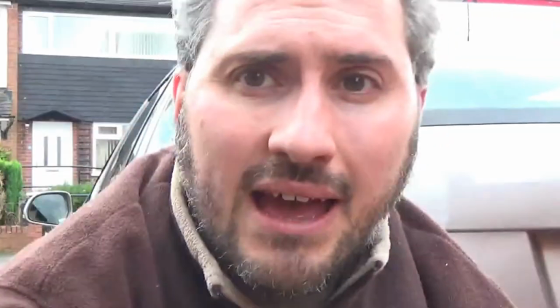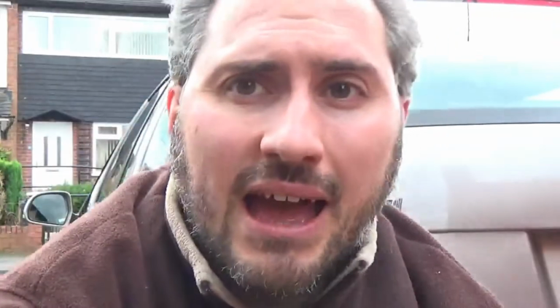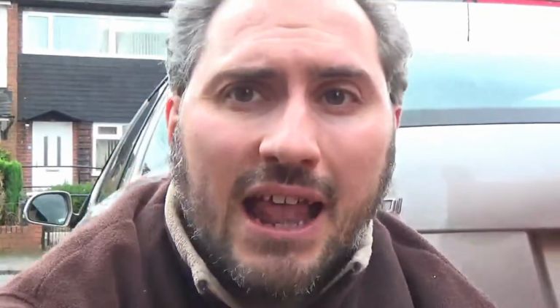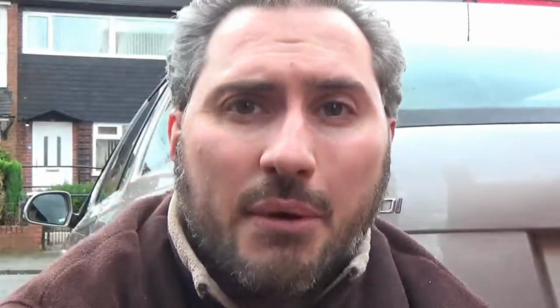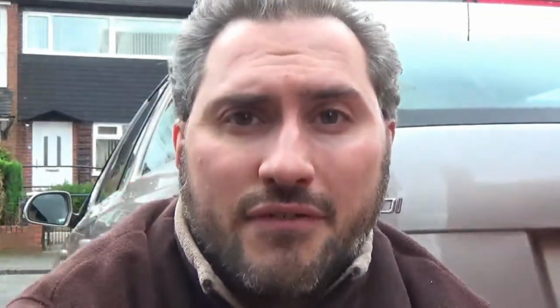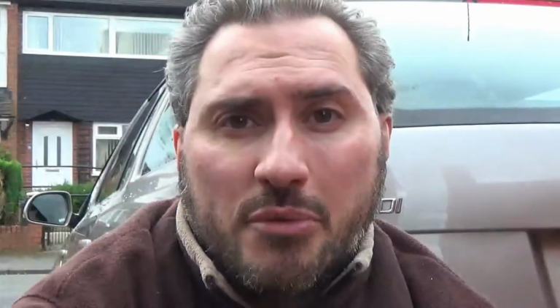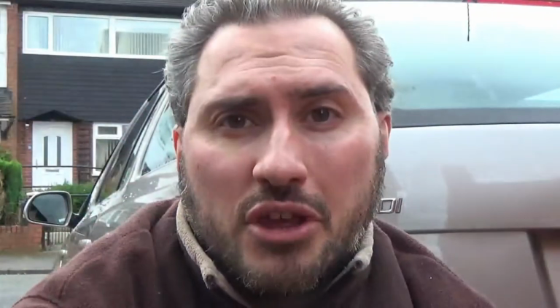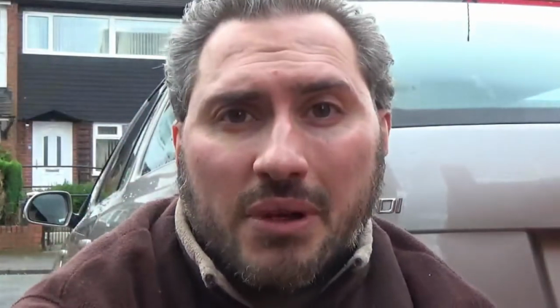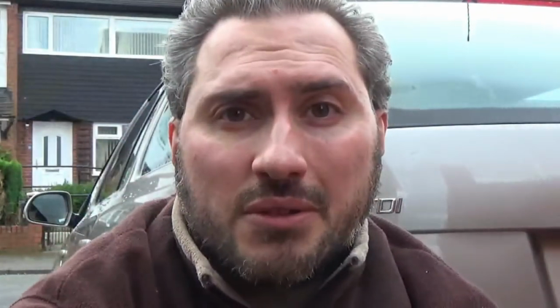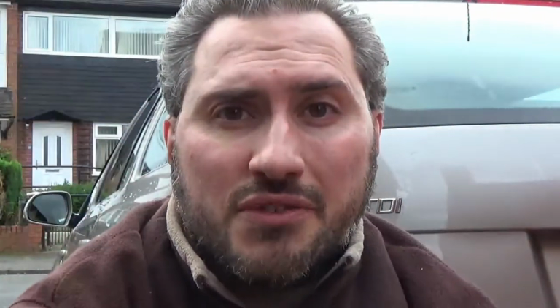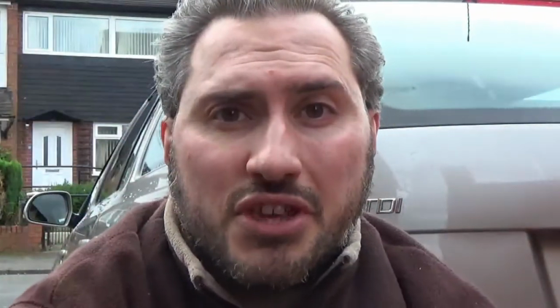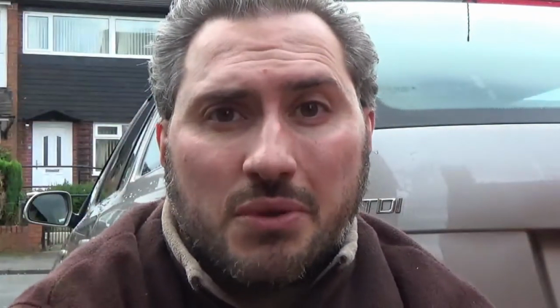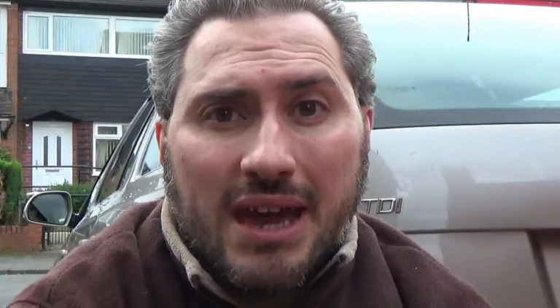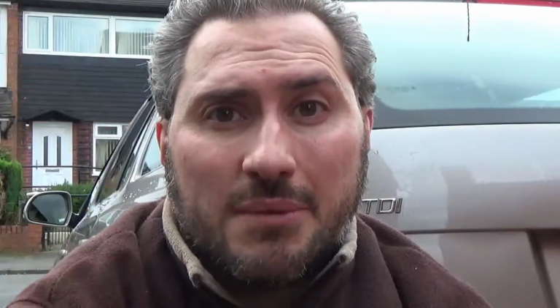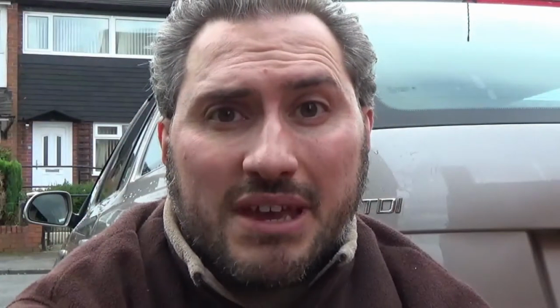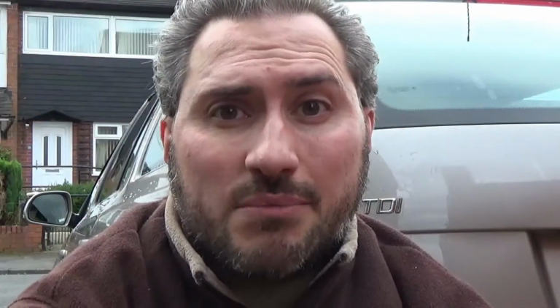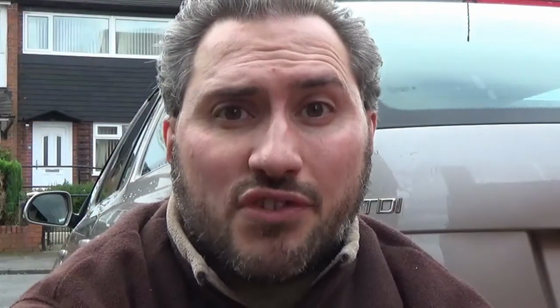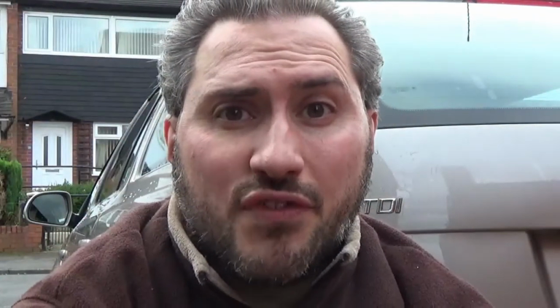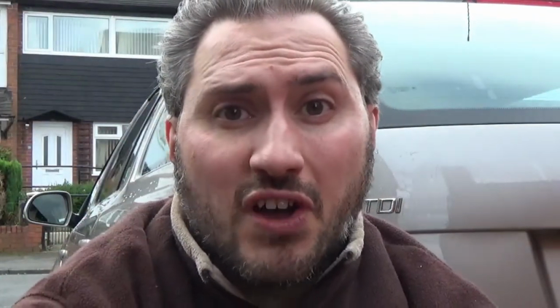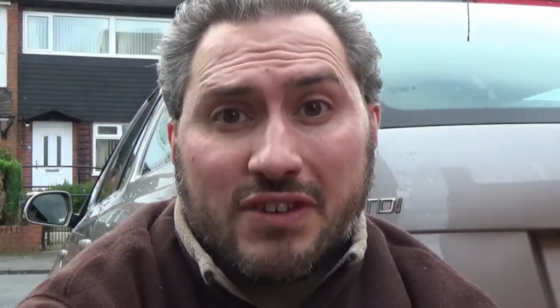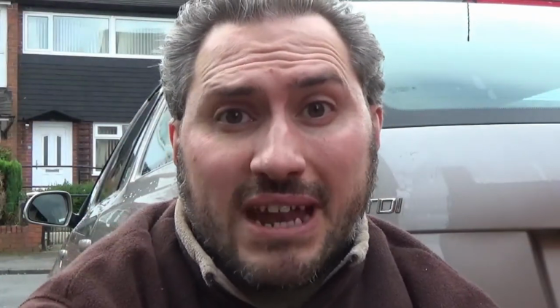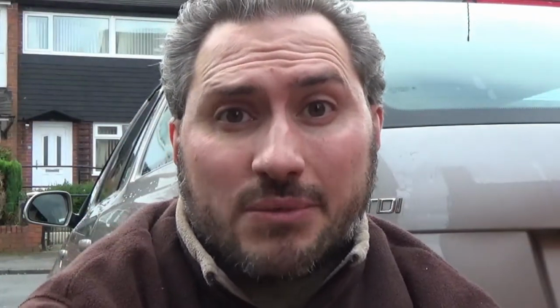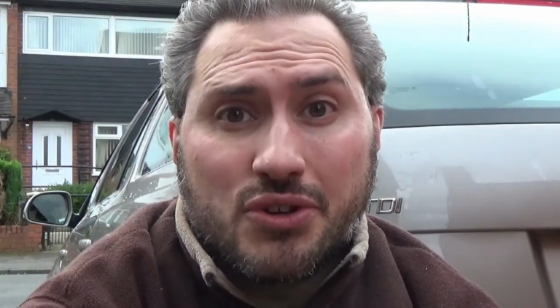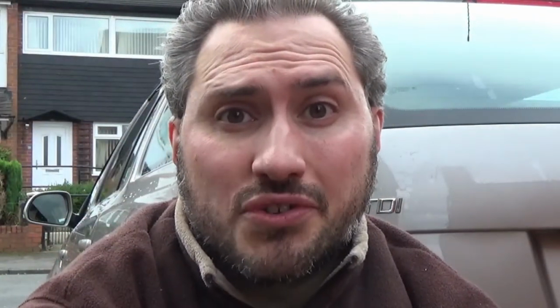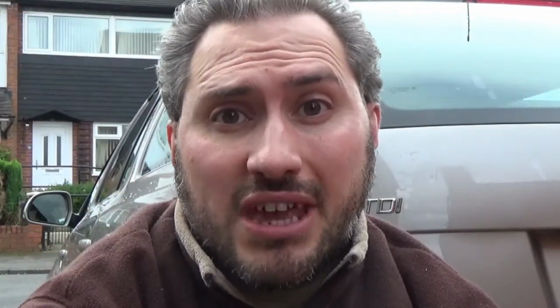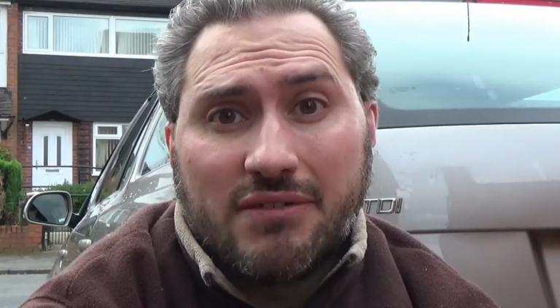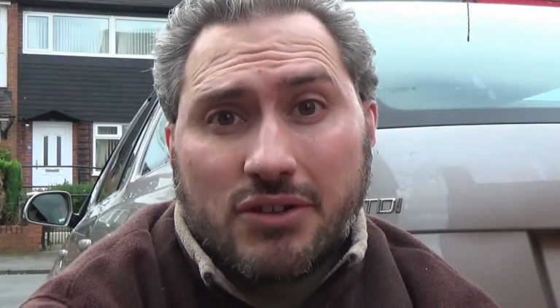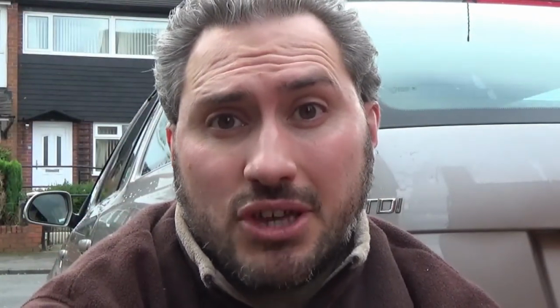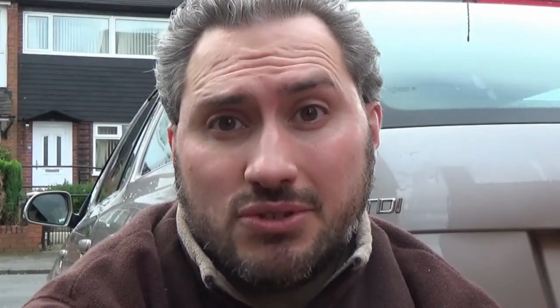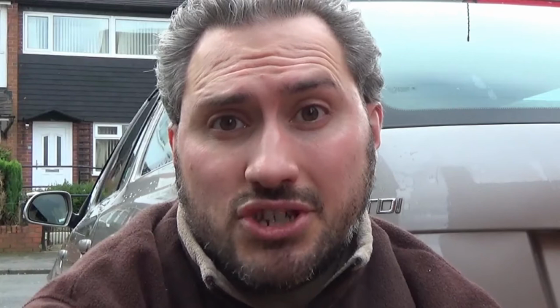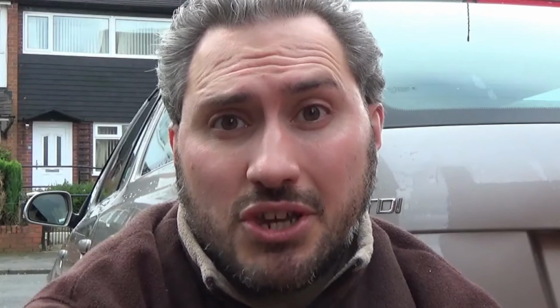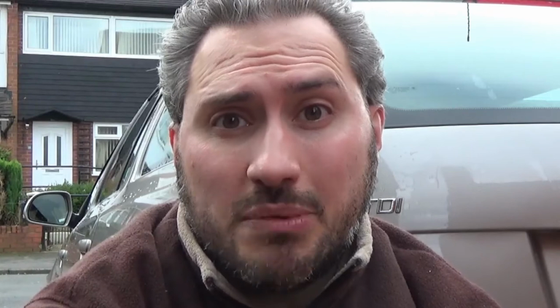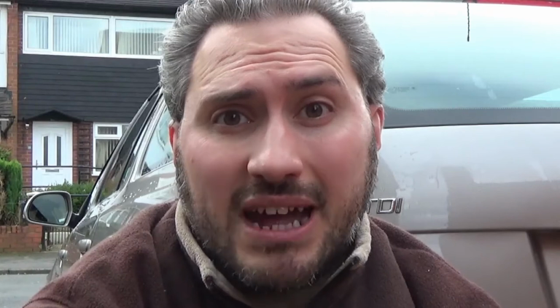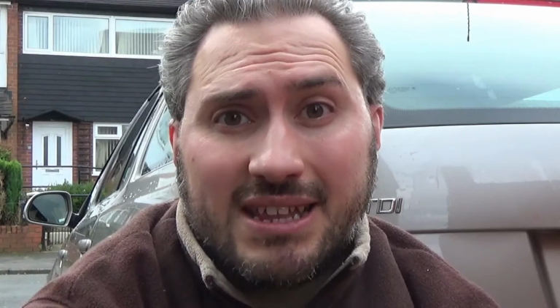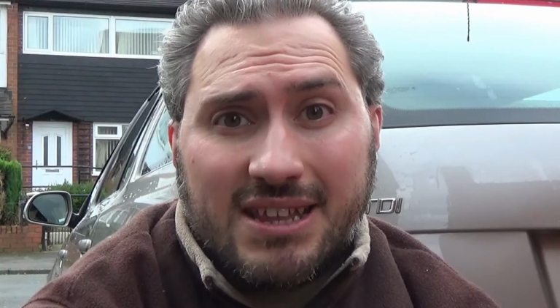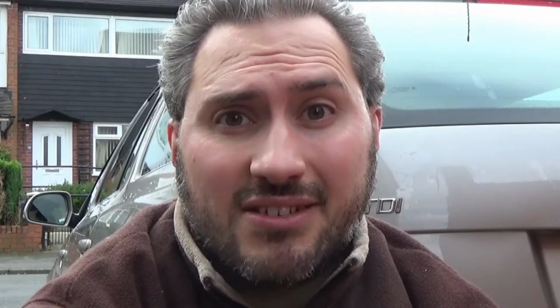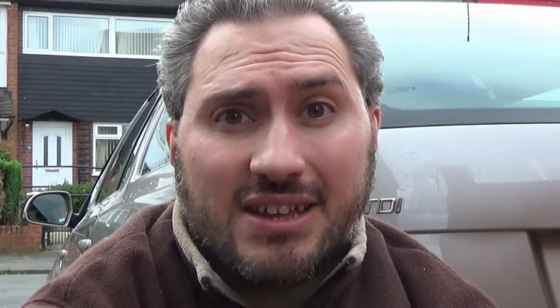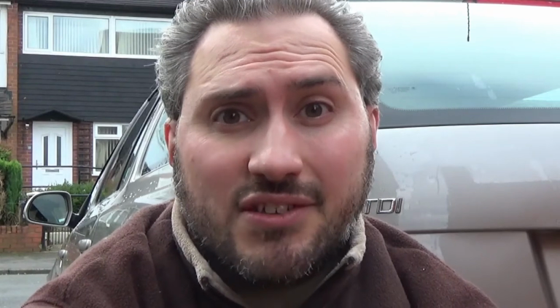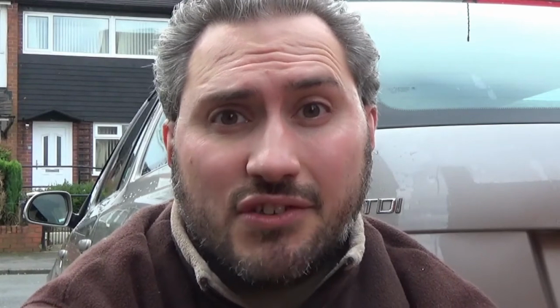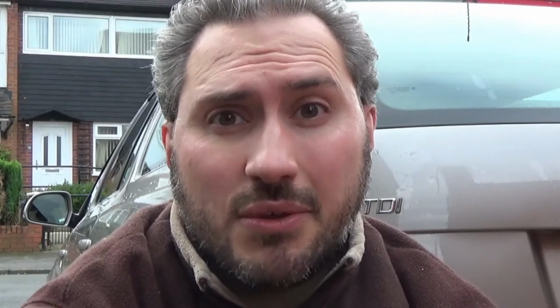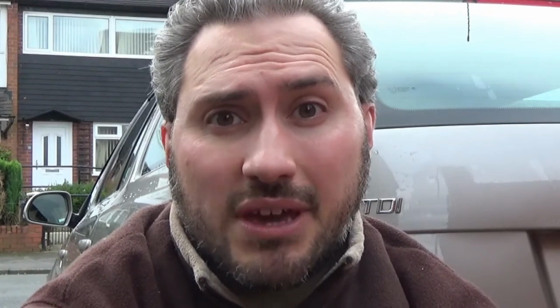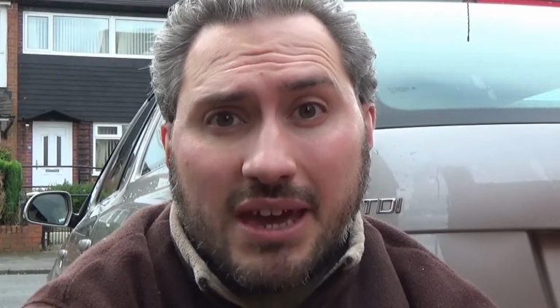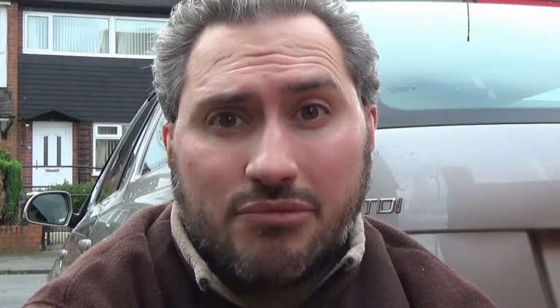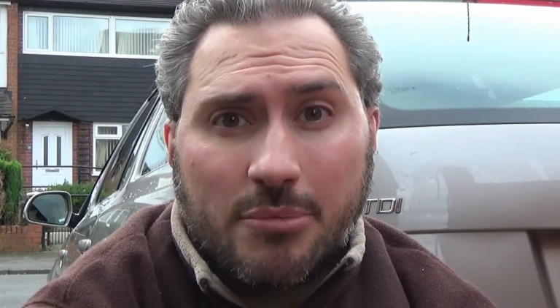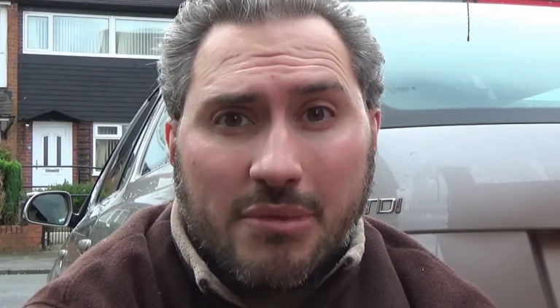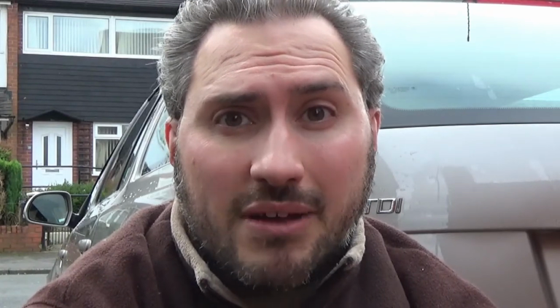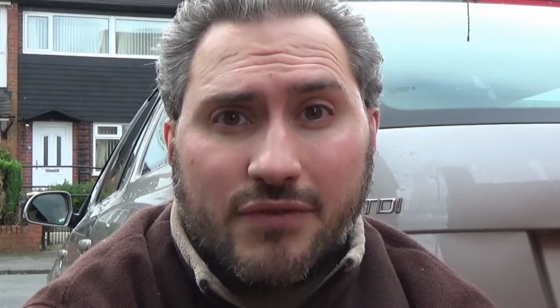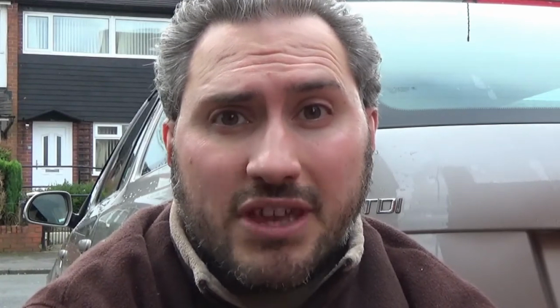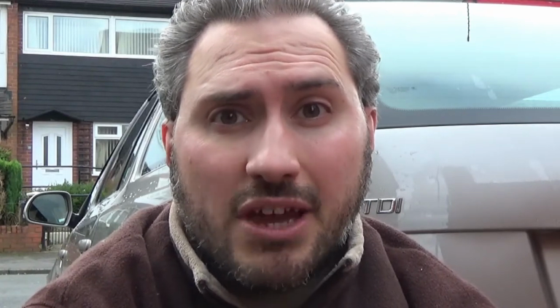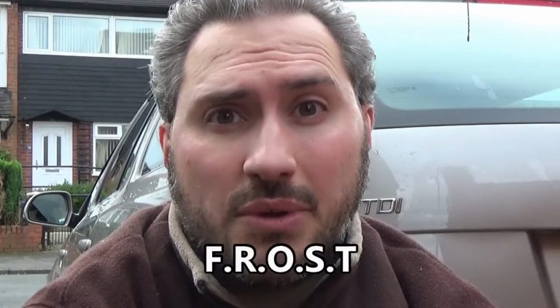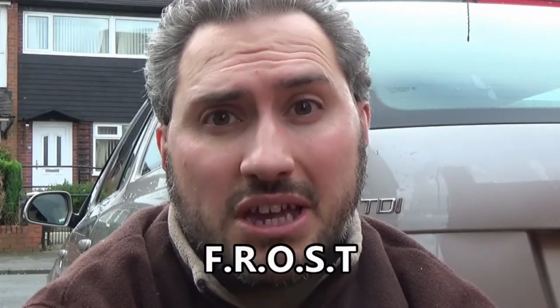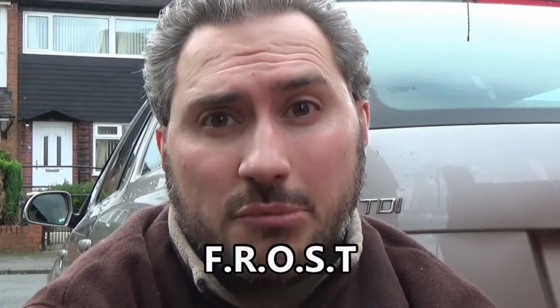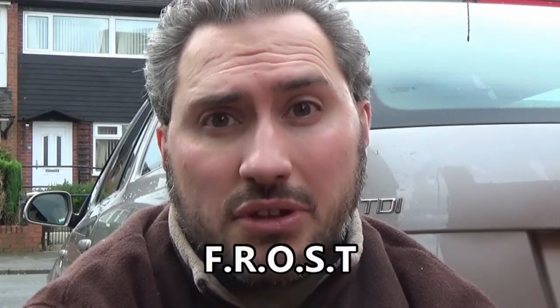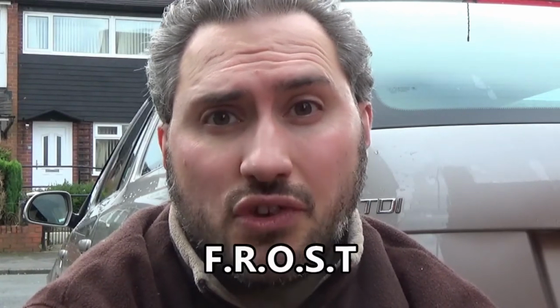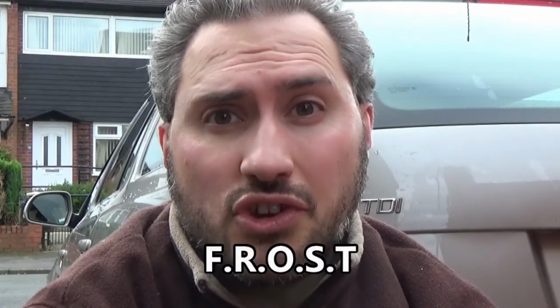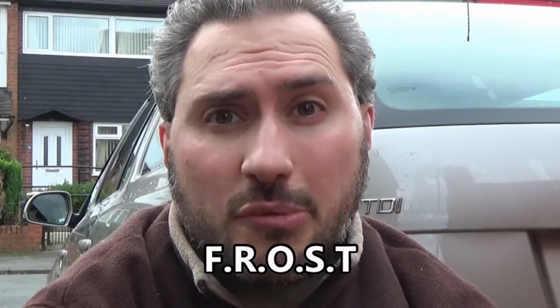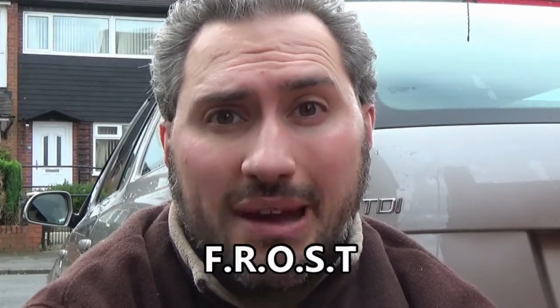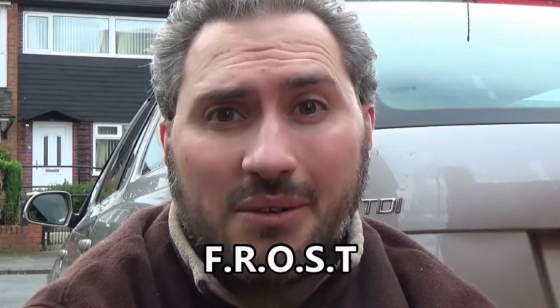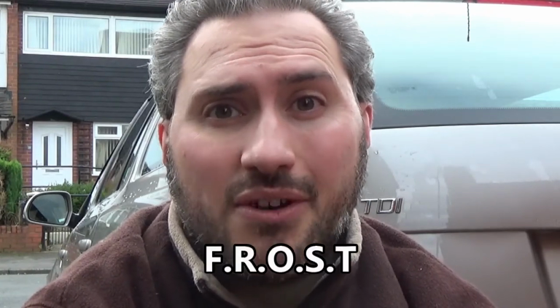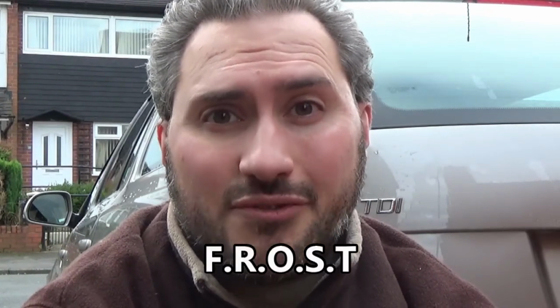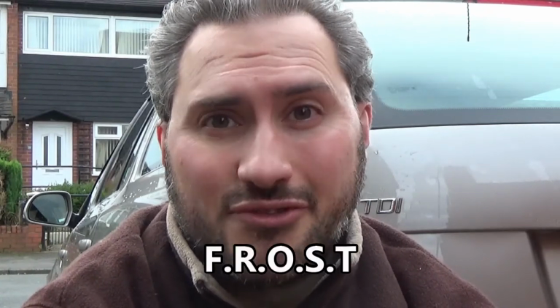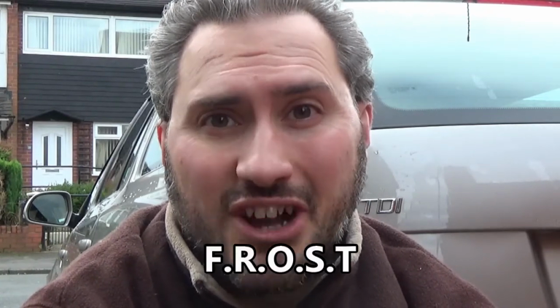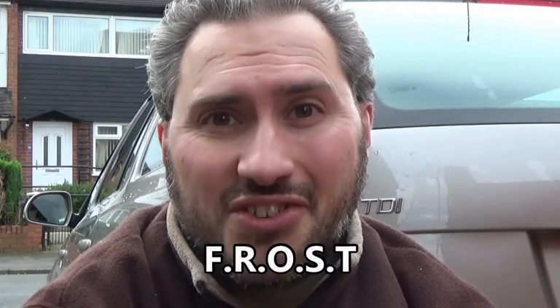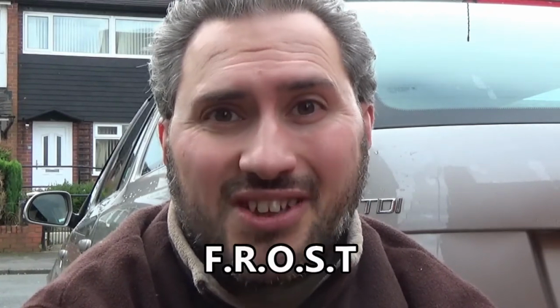Hello everybody, welcome to UK APM Survival and Outdoors here on YouTube. In this latest UK Prepper Man video we're going to be talking about frost.